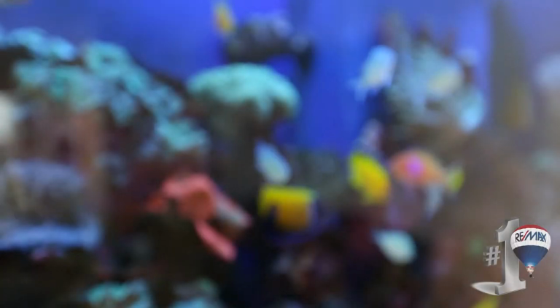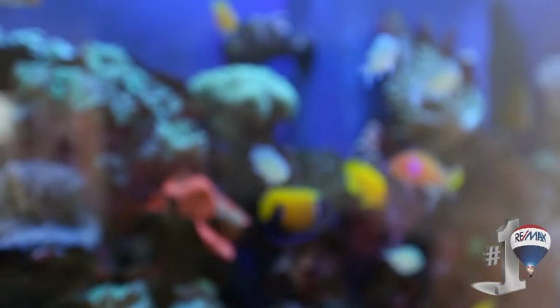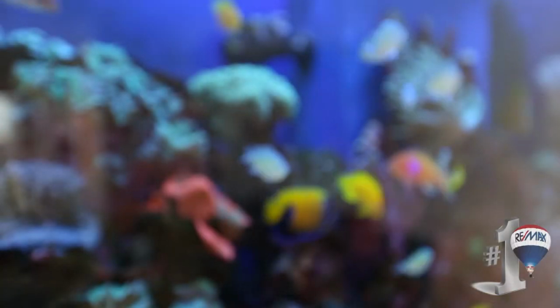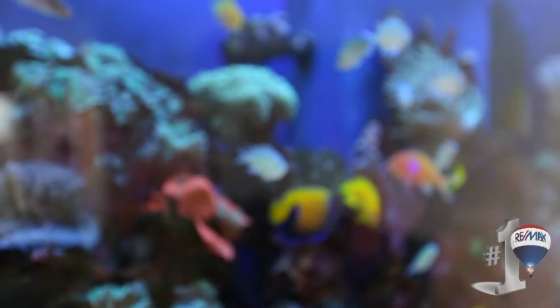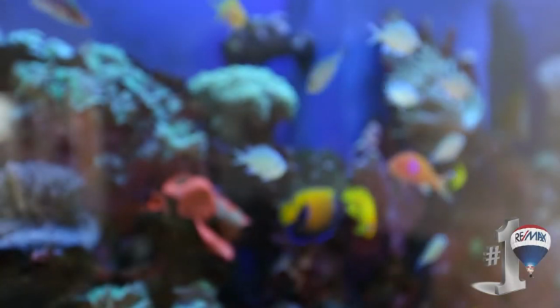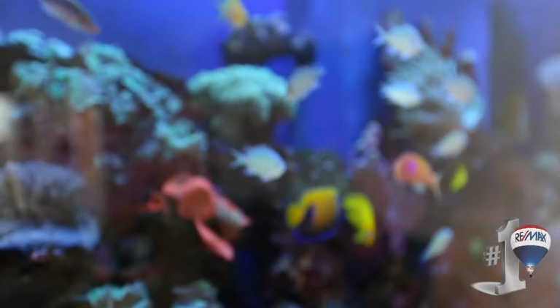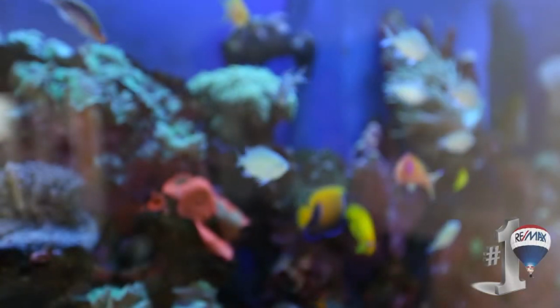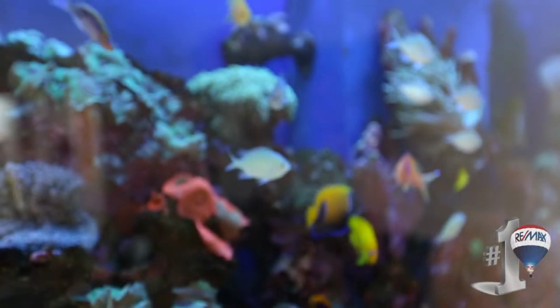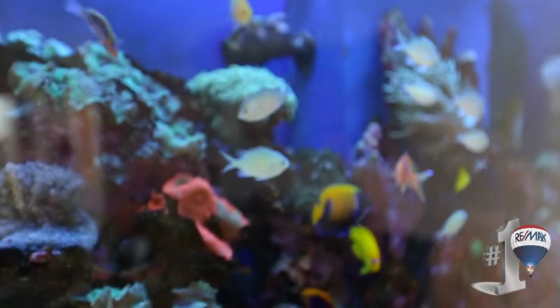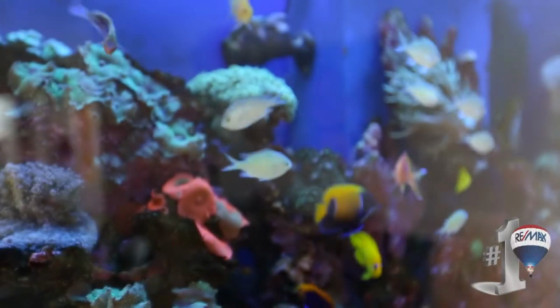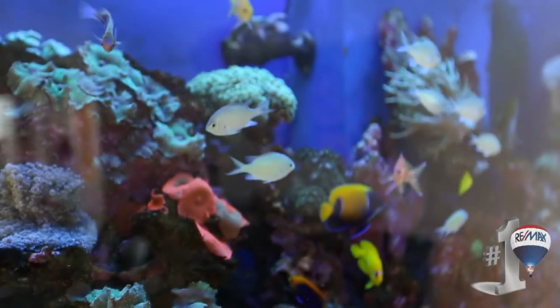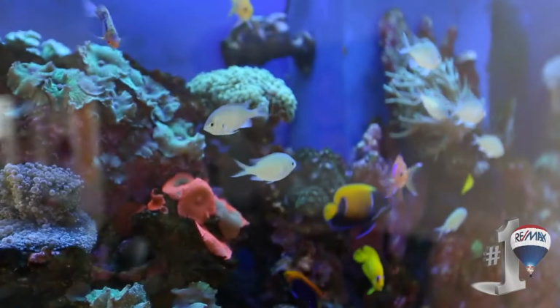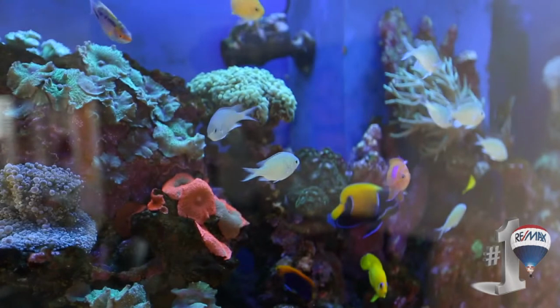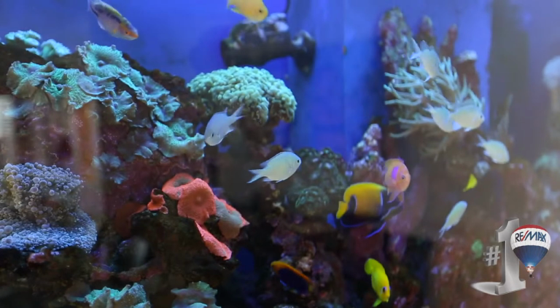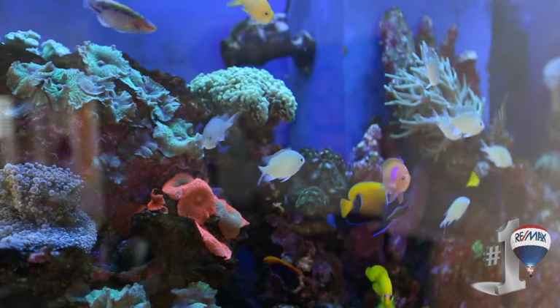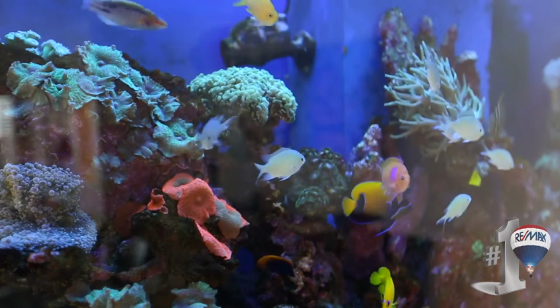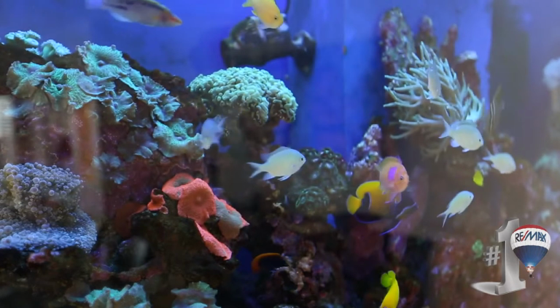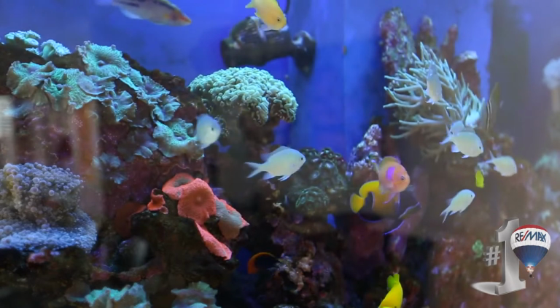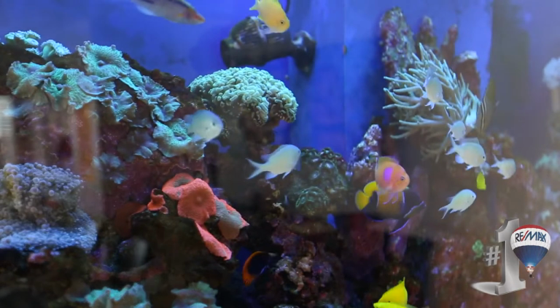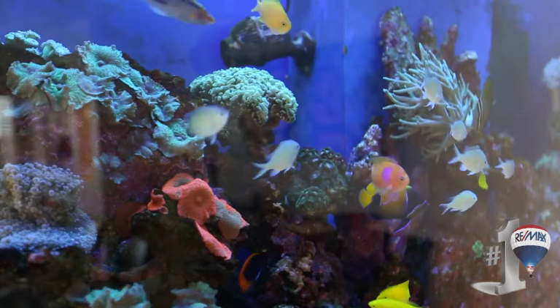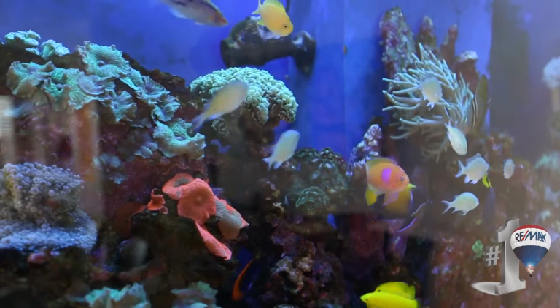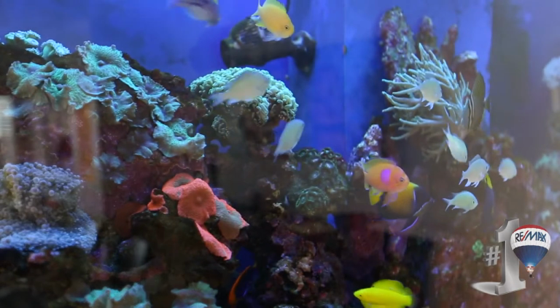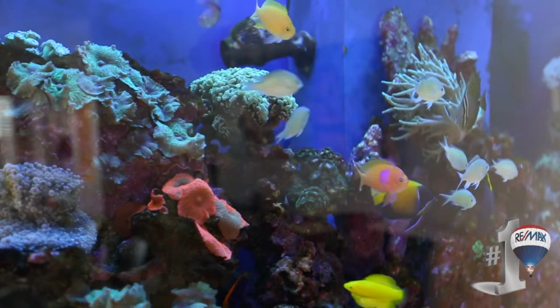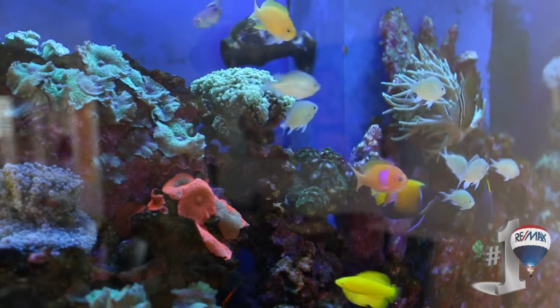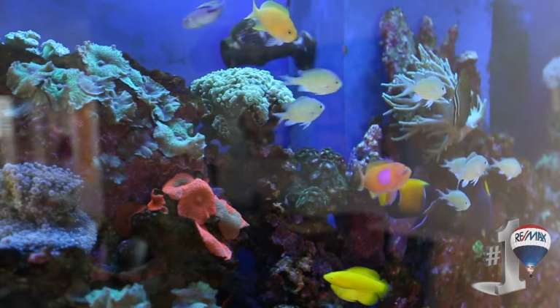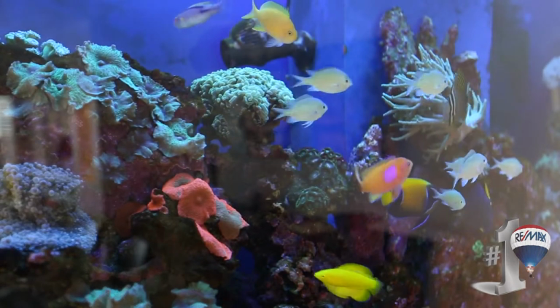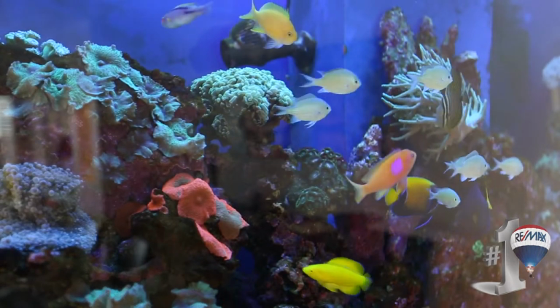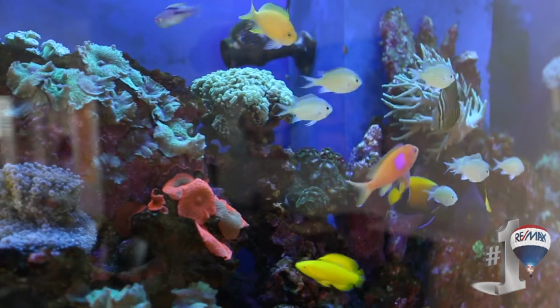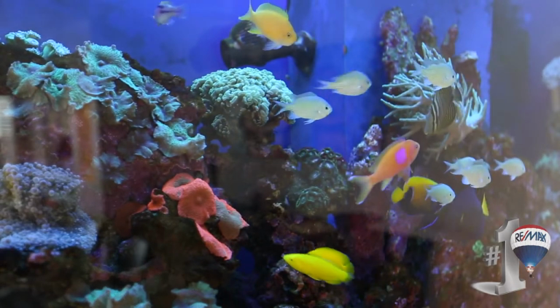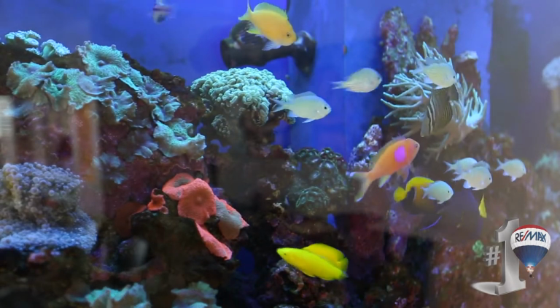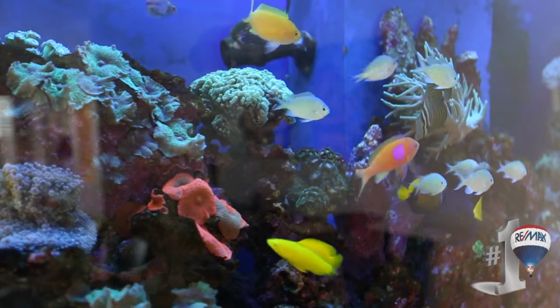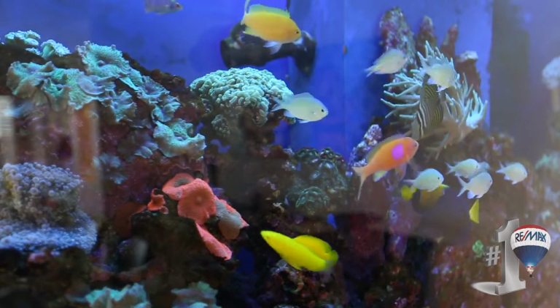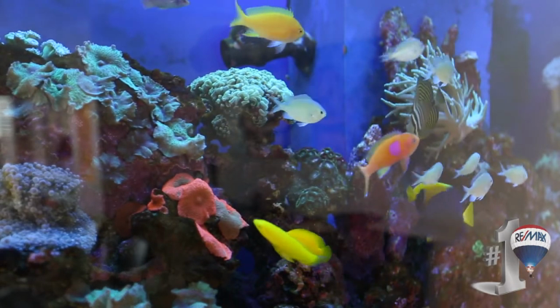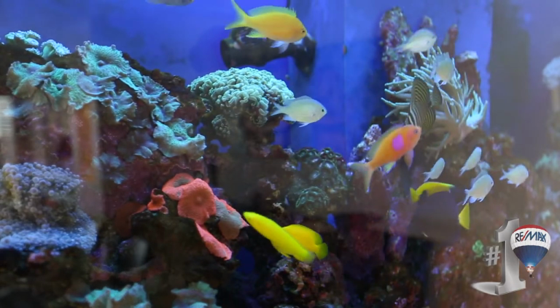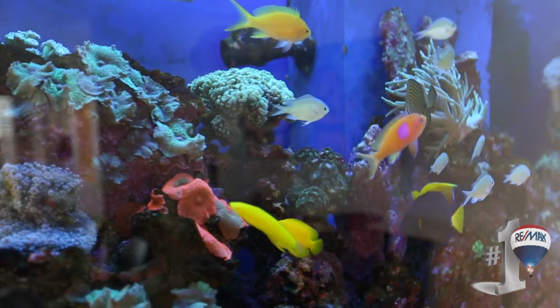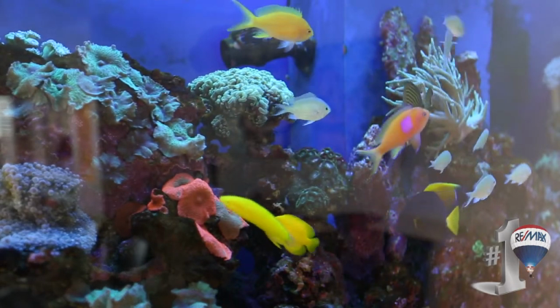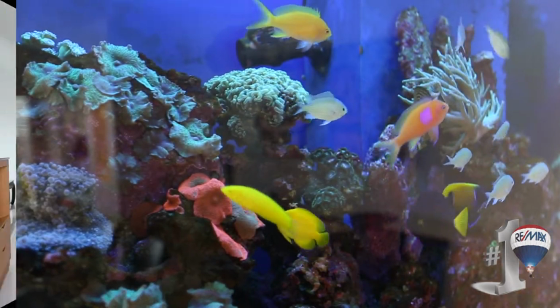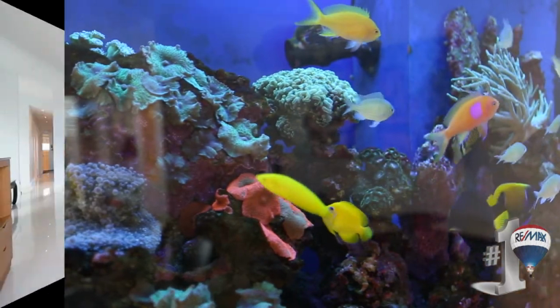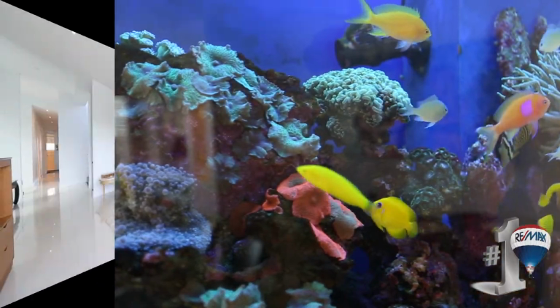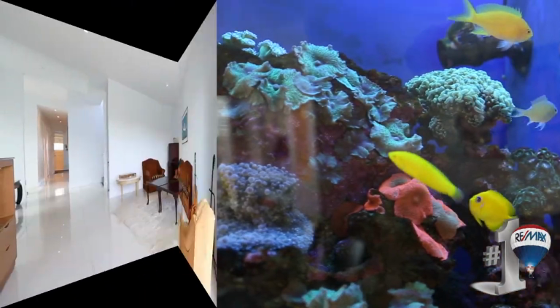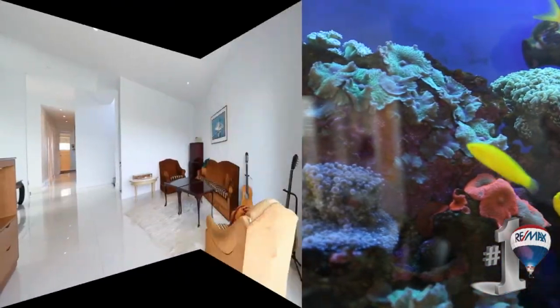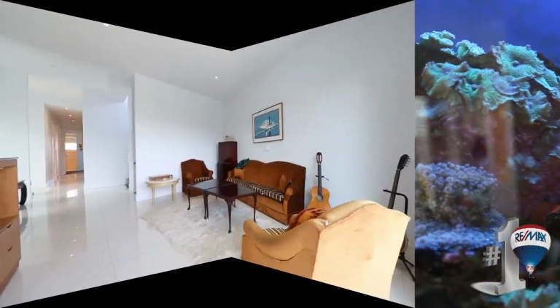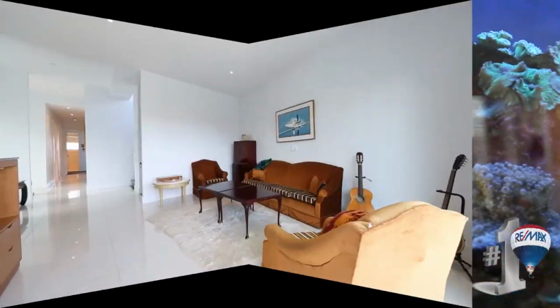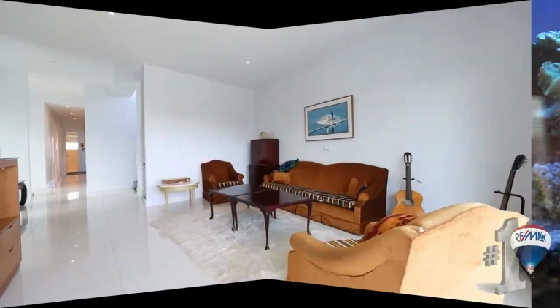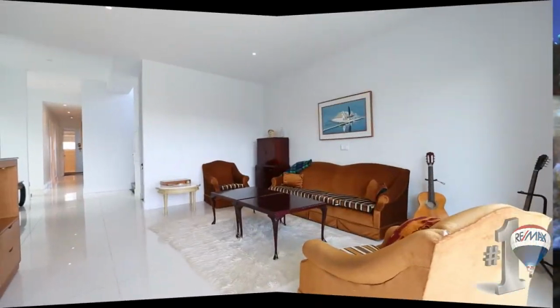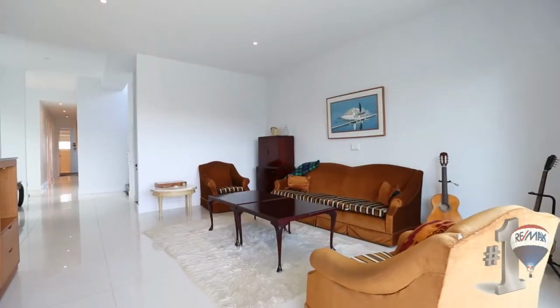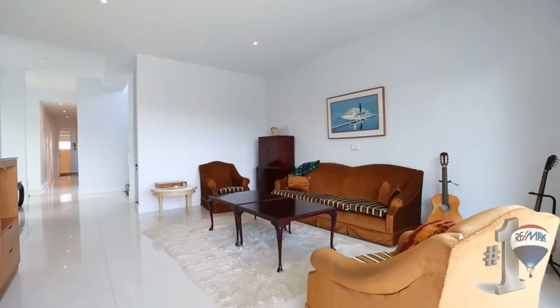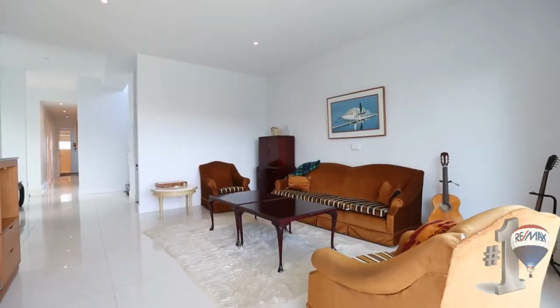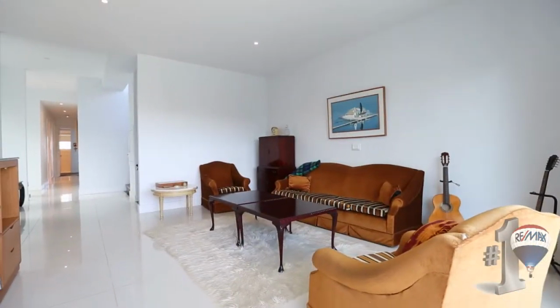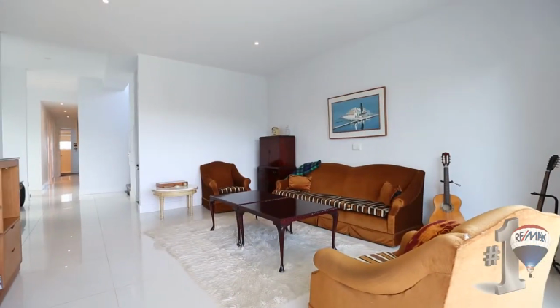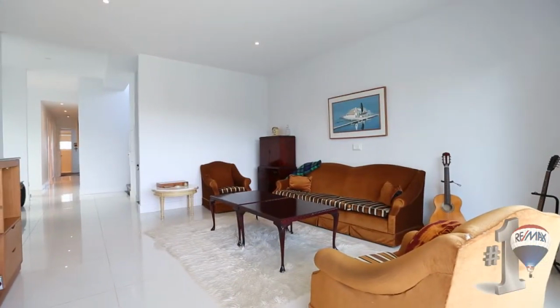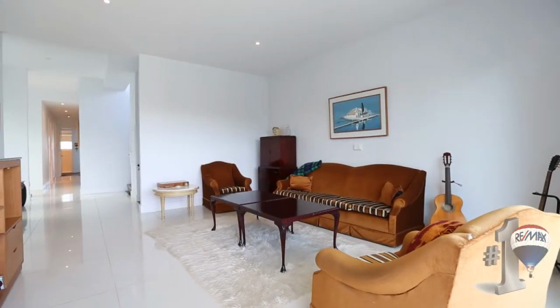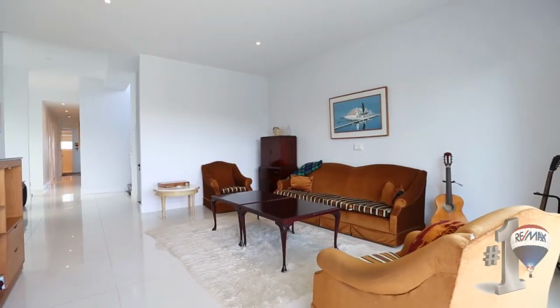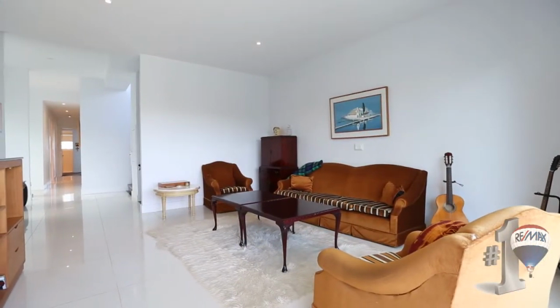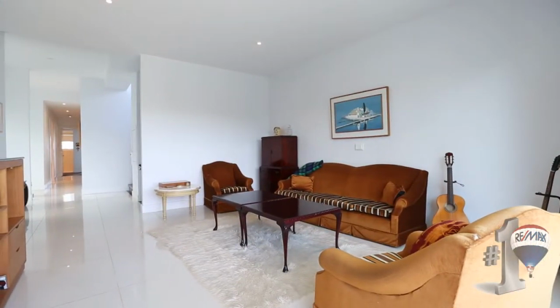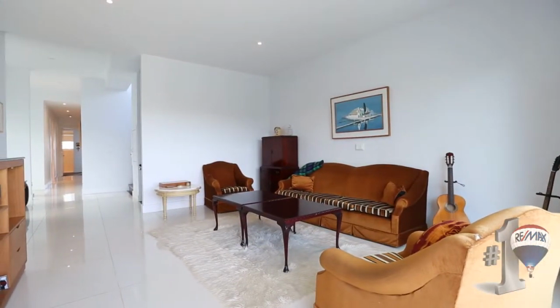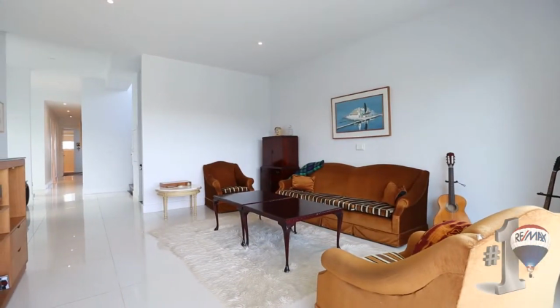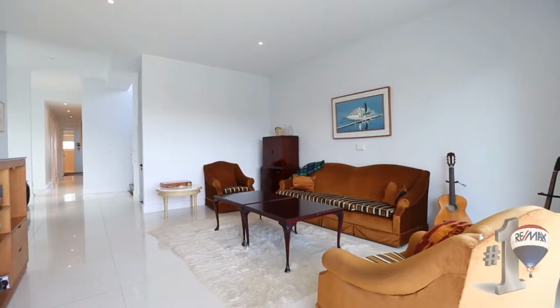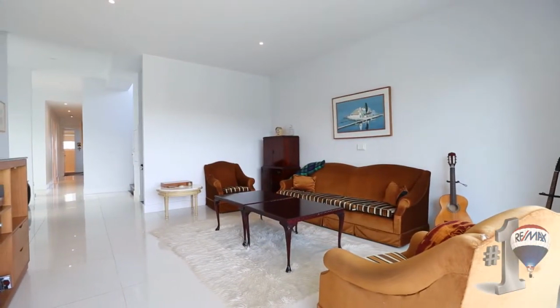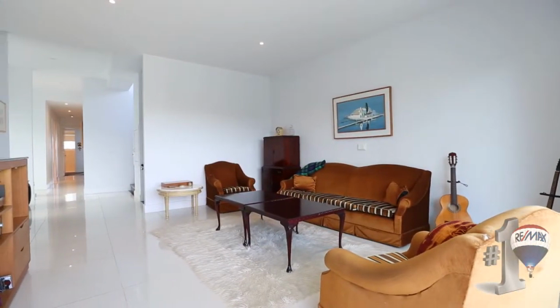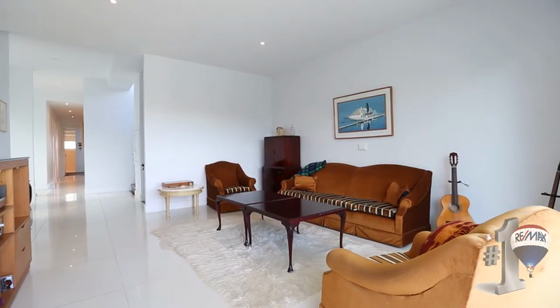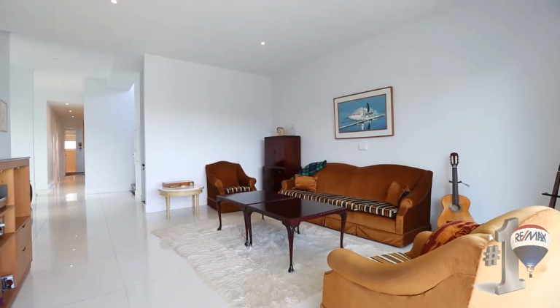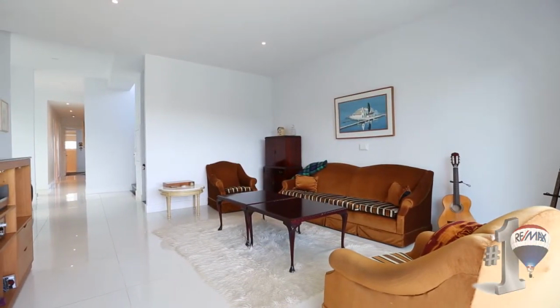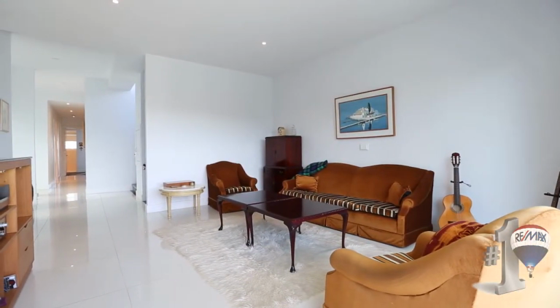Four bedroom design plus office space as you need. Everything thrown in, including a wine cellar.